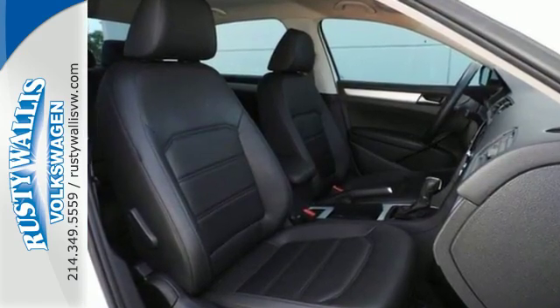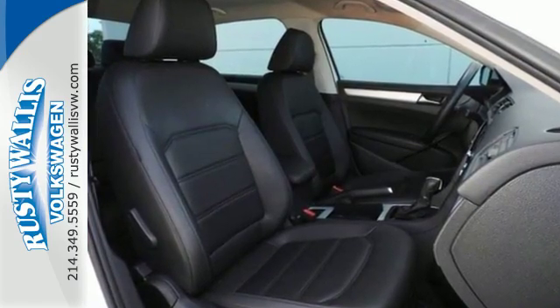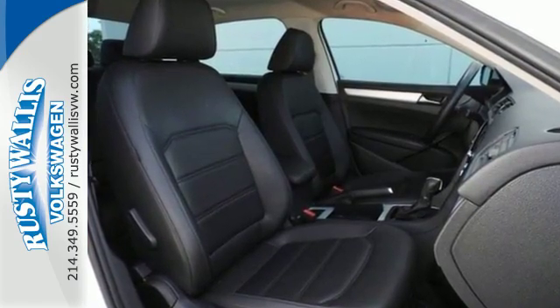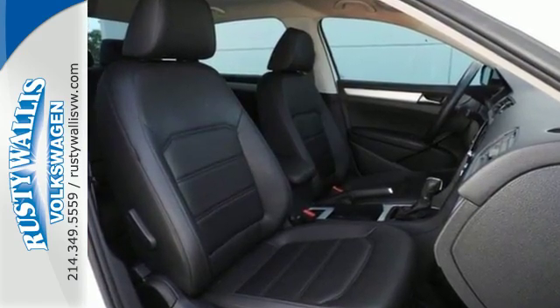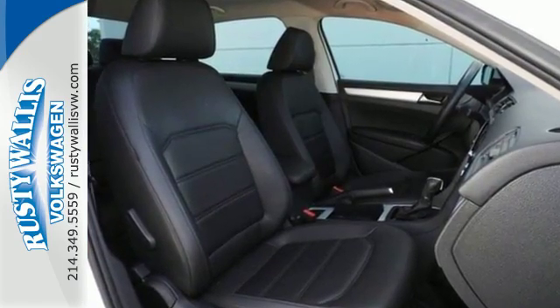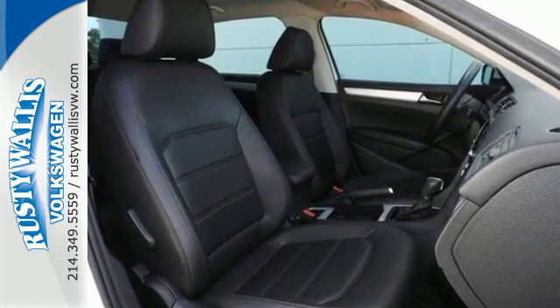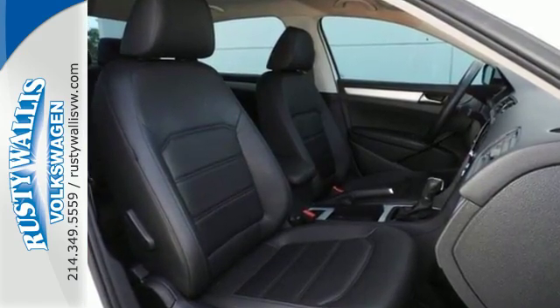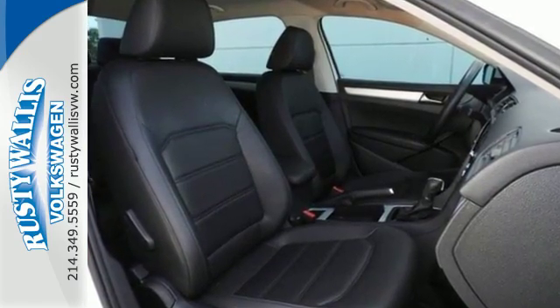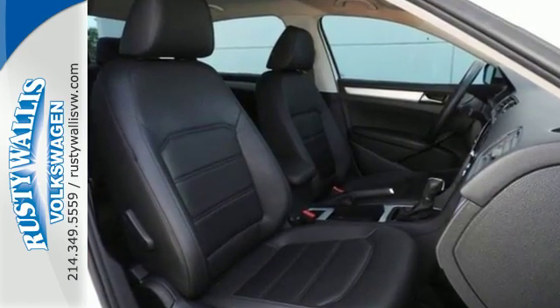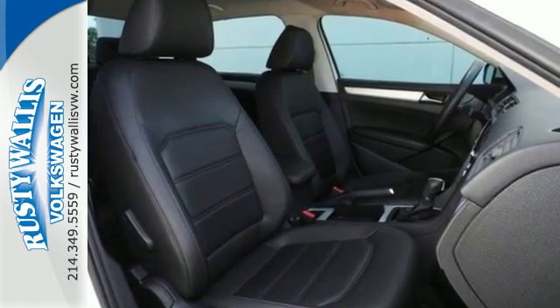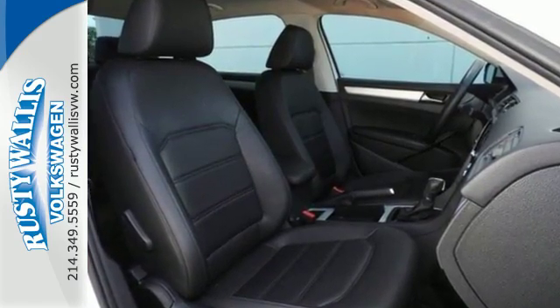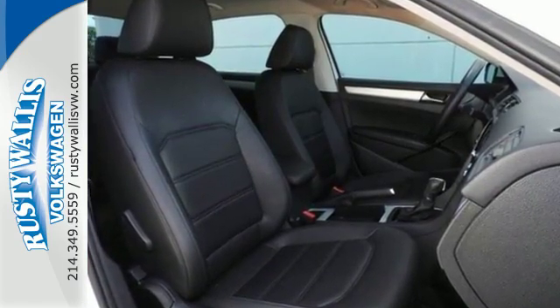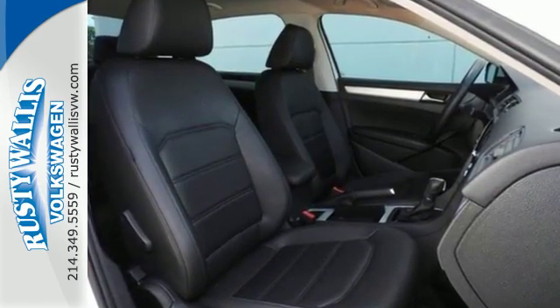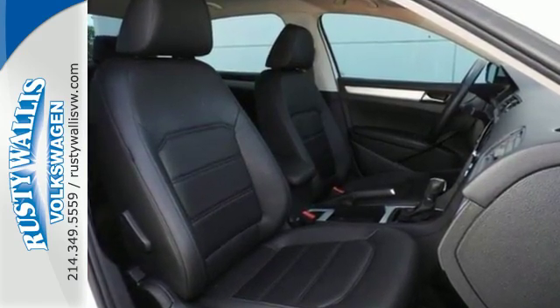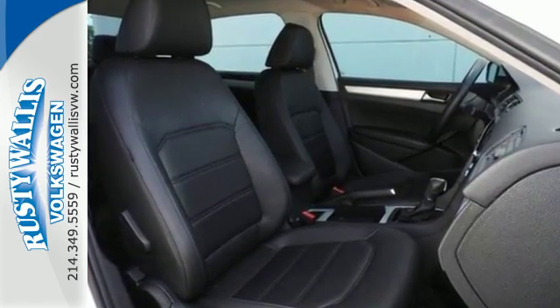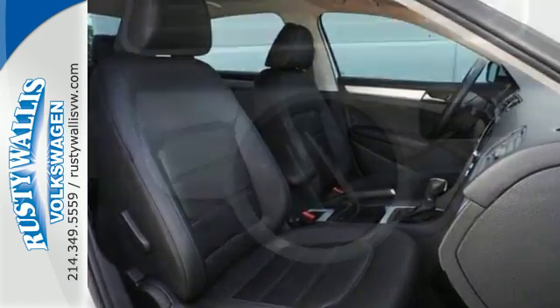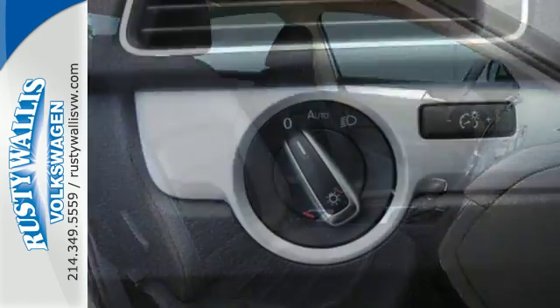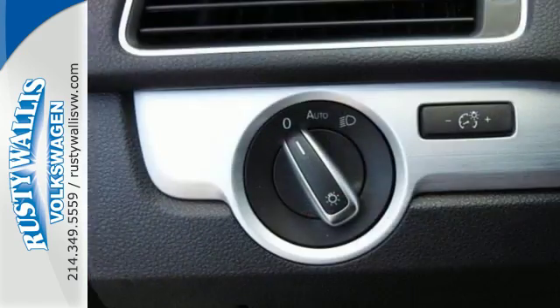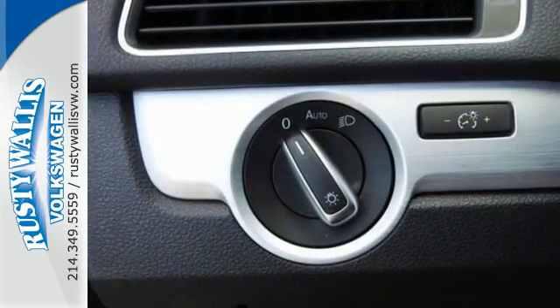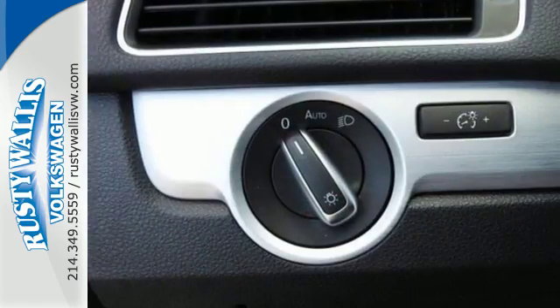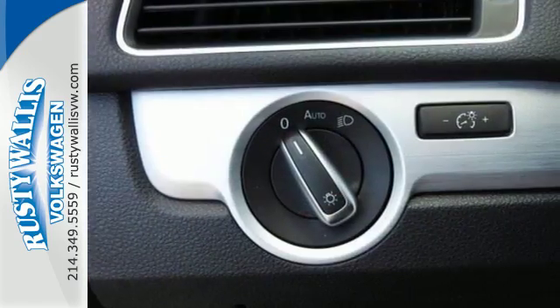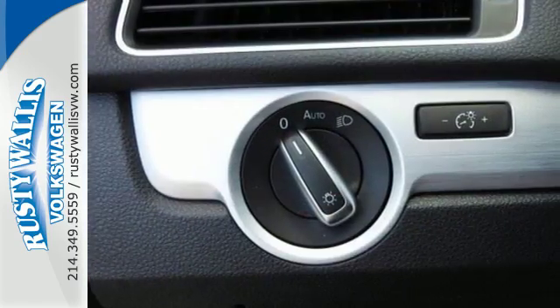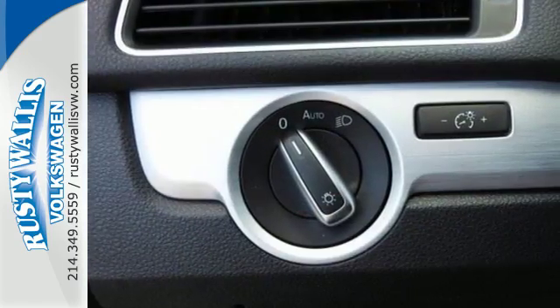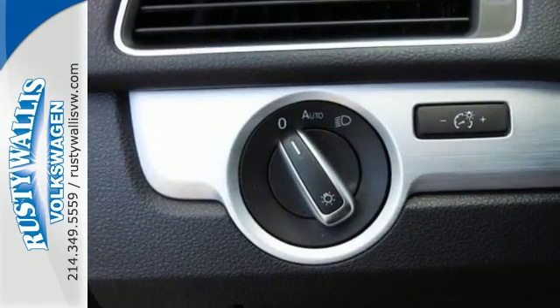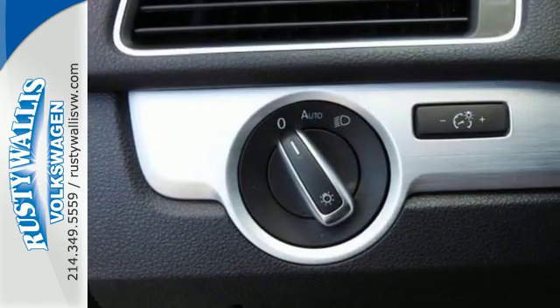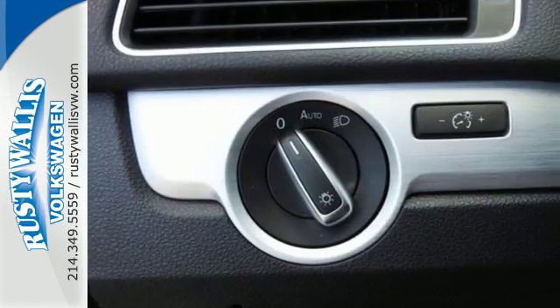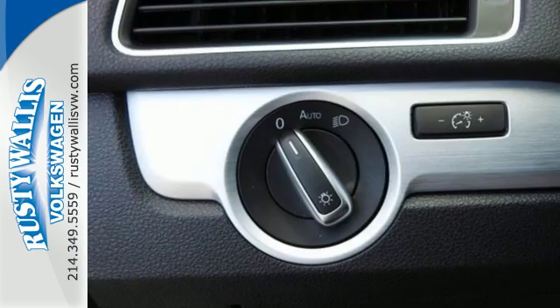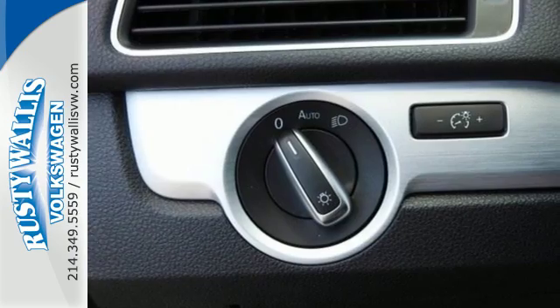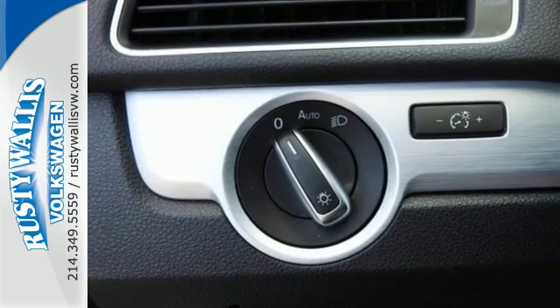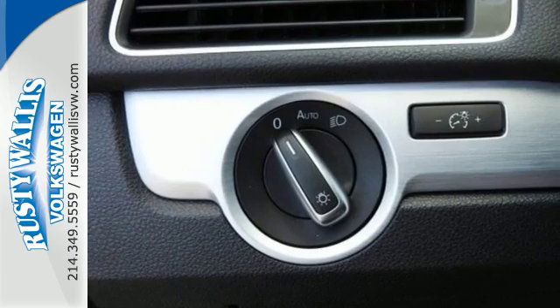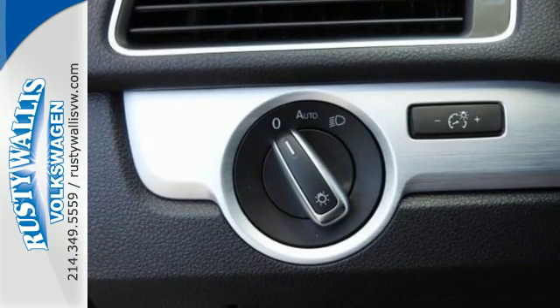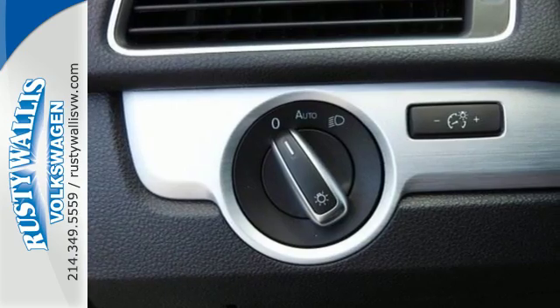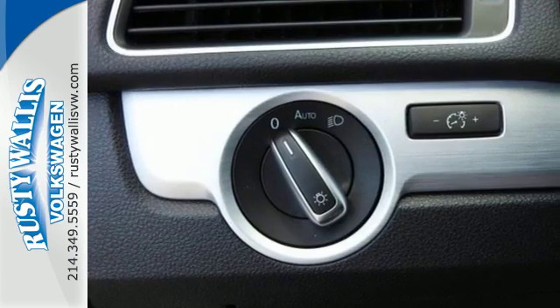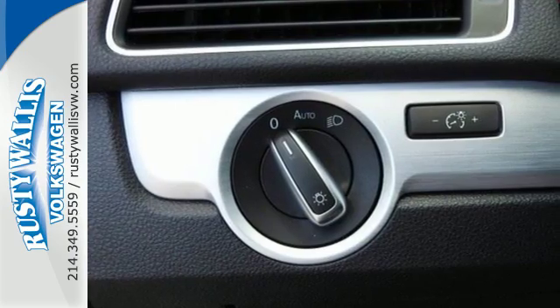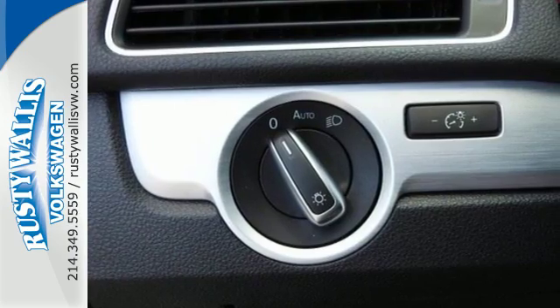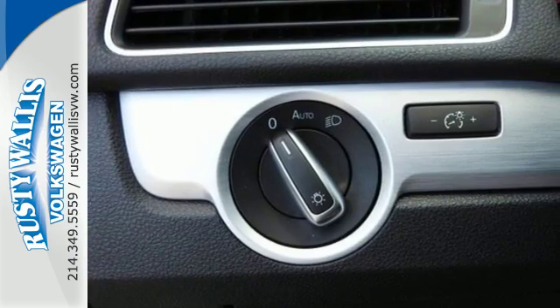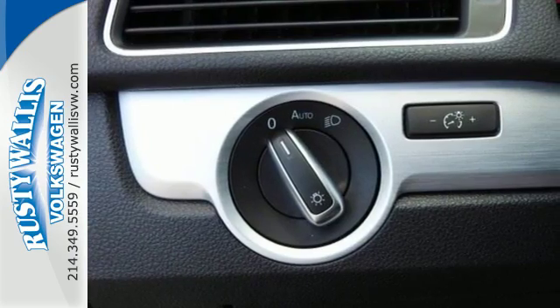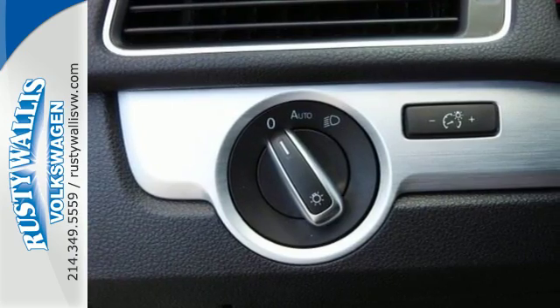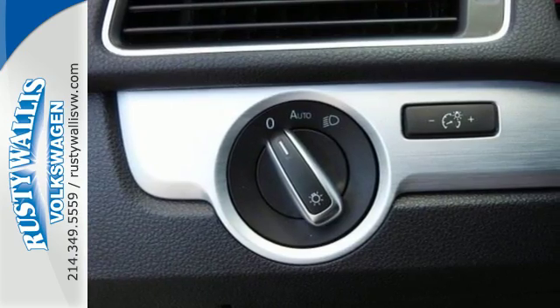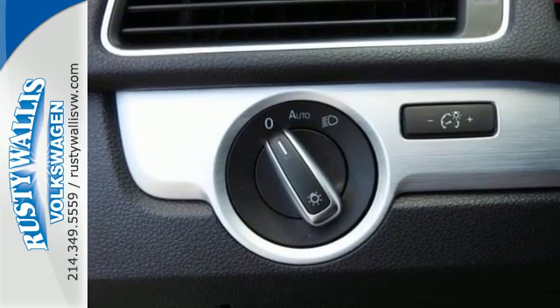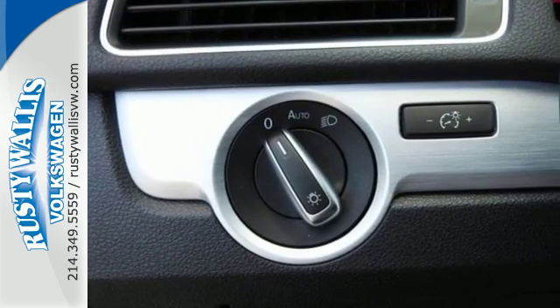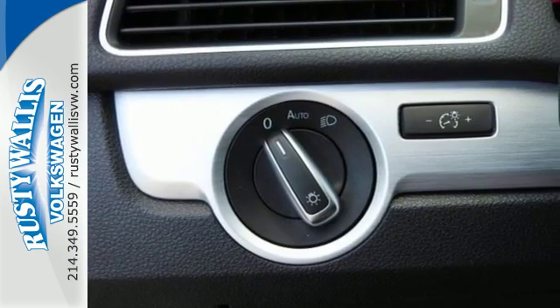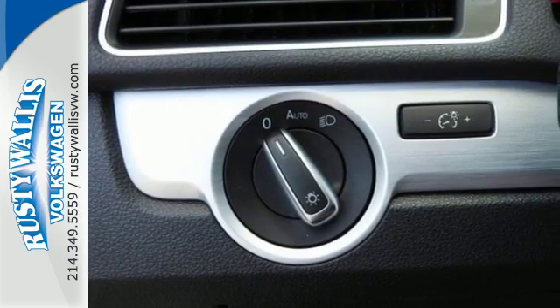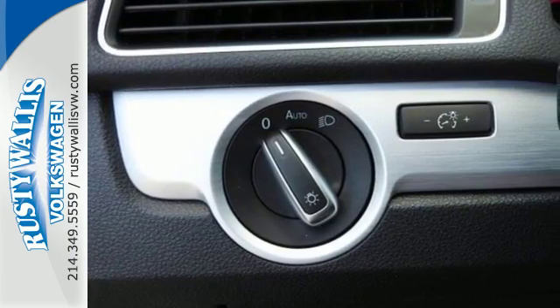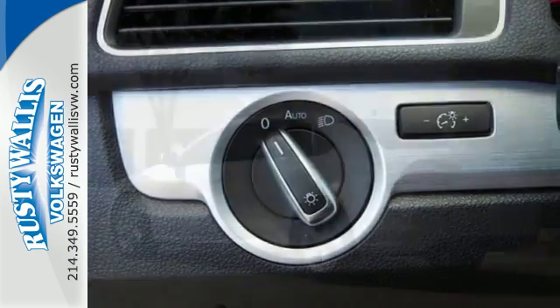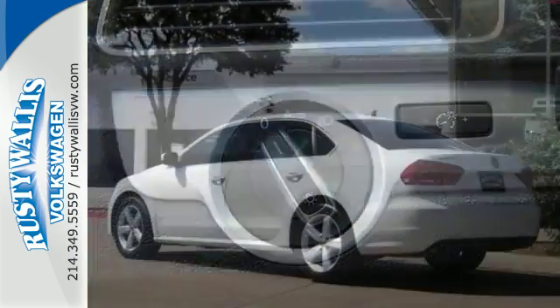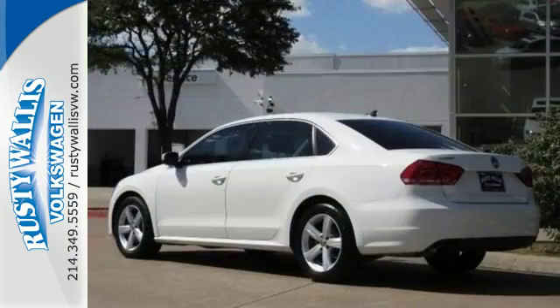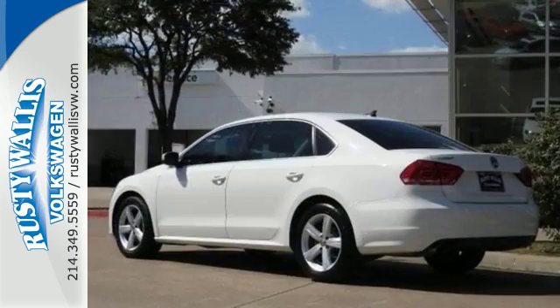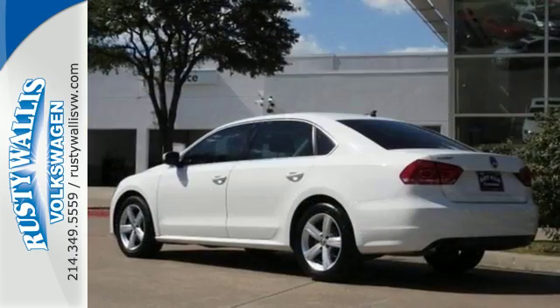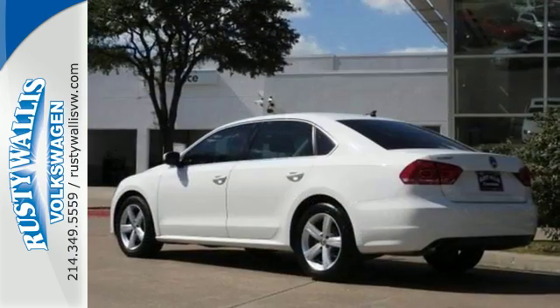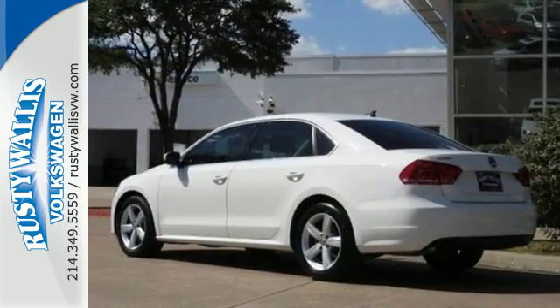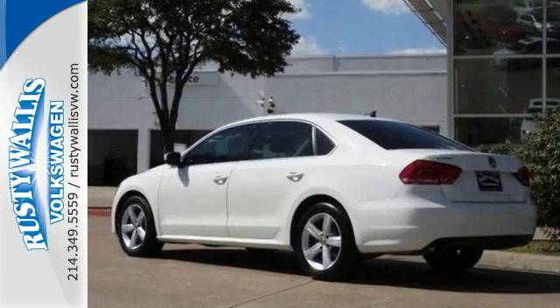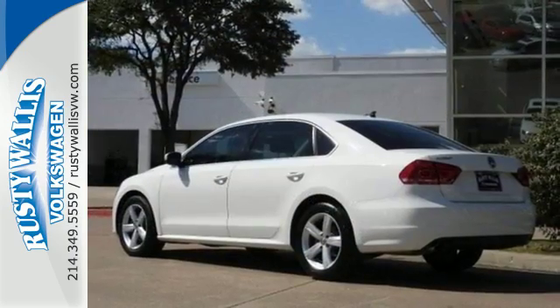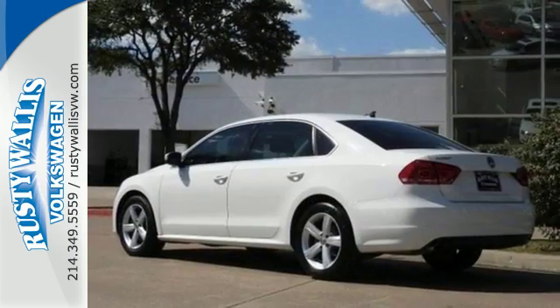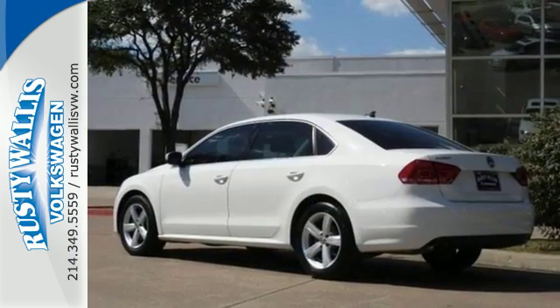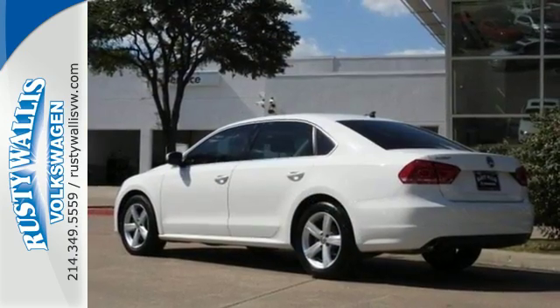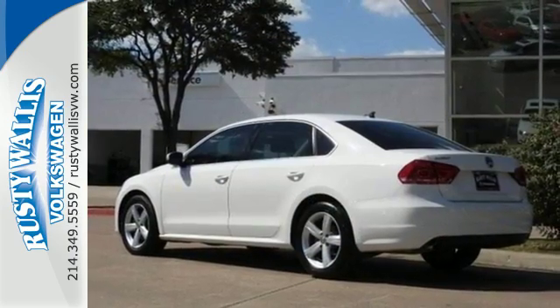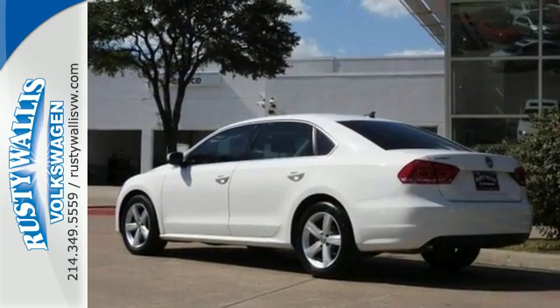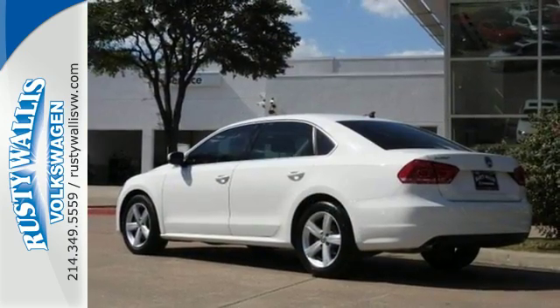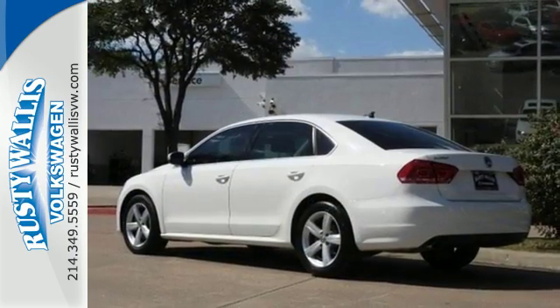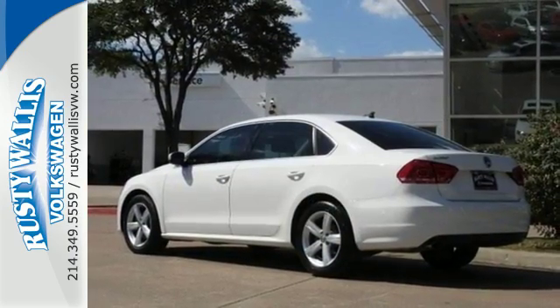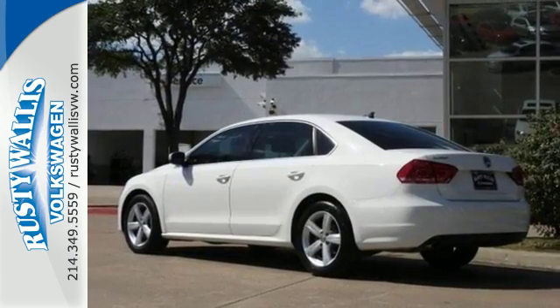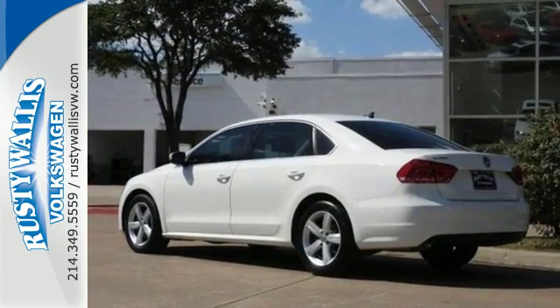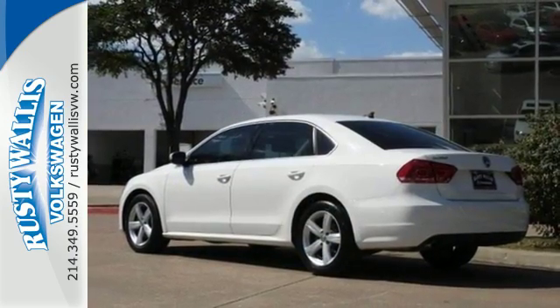For your comfort and convenience, it's equipped with keyless entry, steering wheel audio controls, and climatronic climate control.